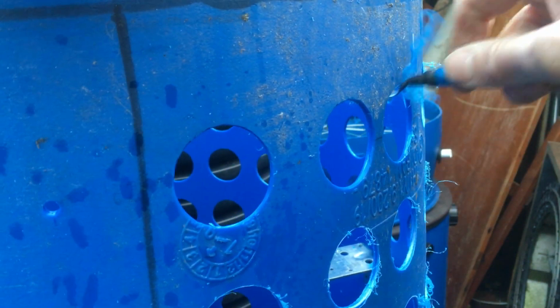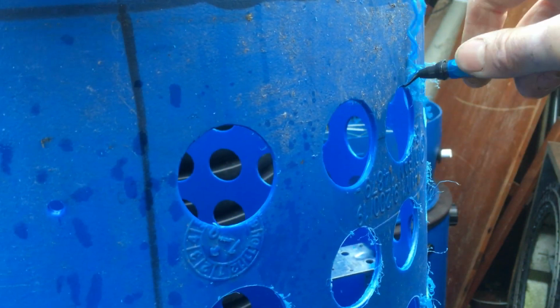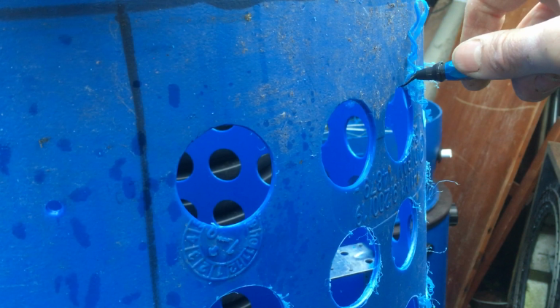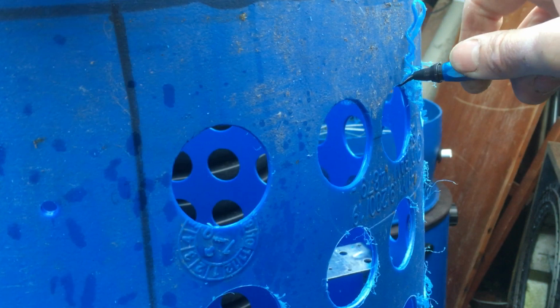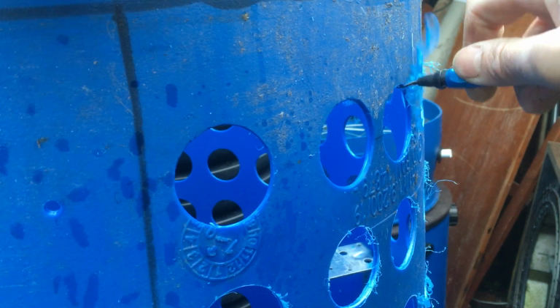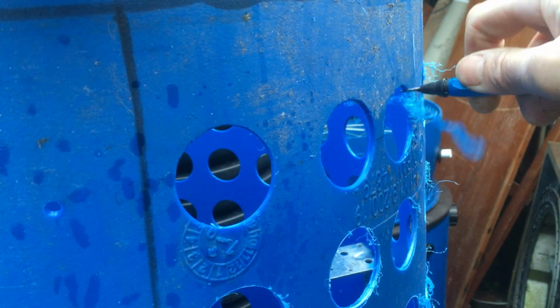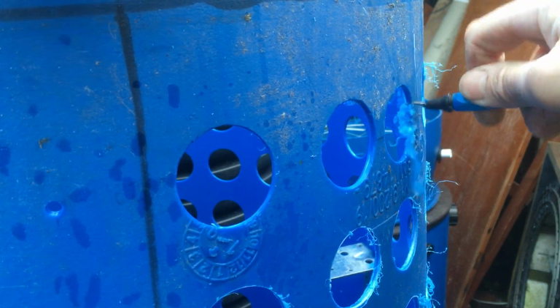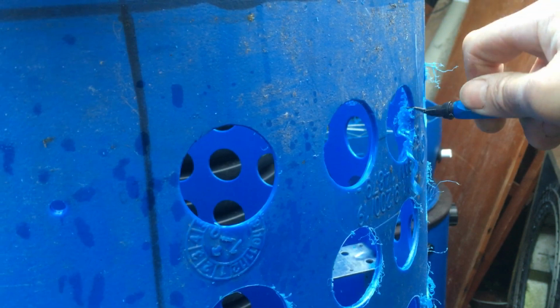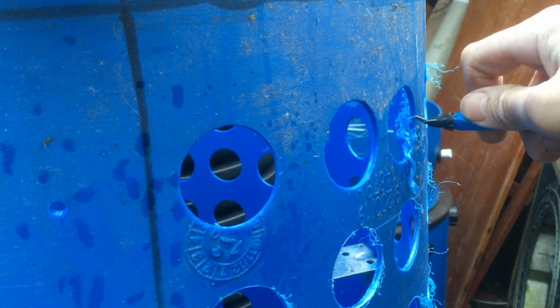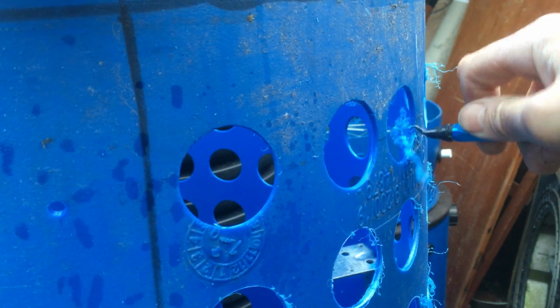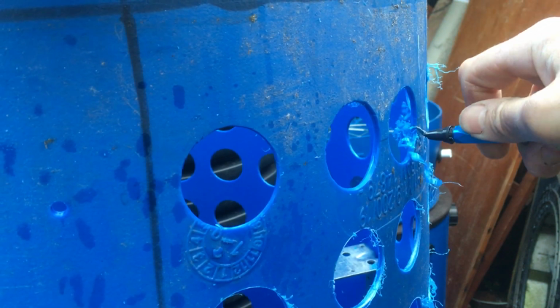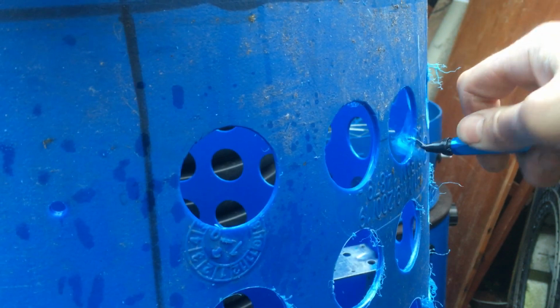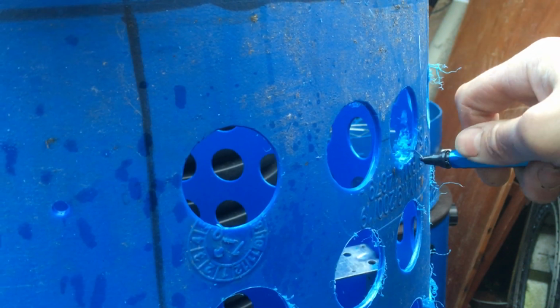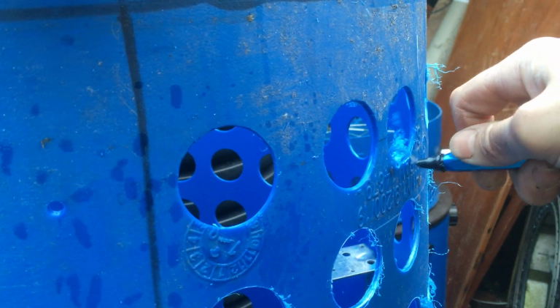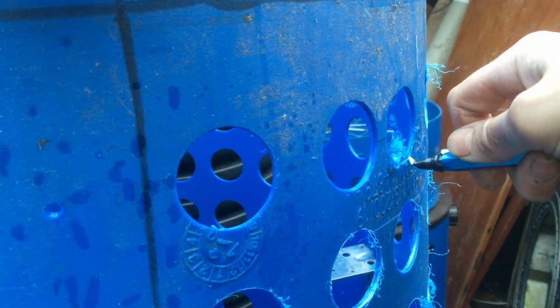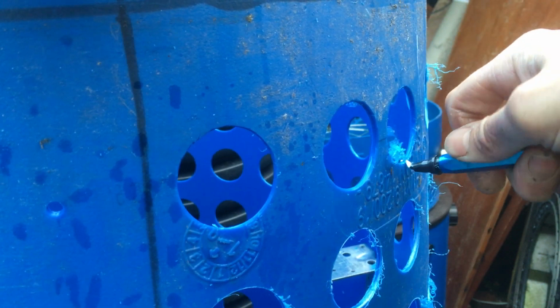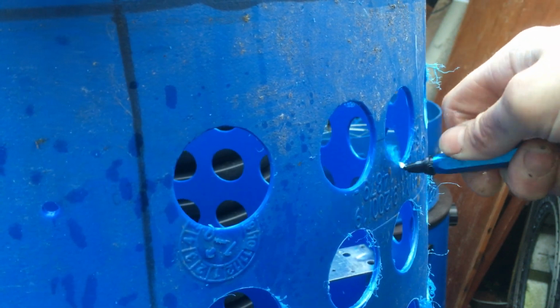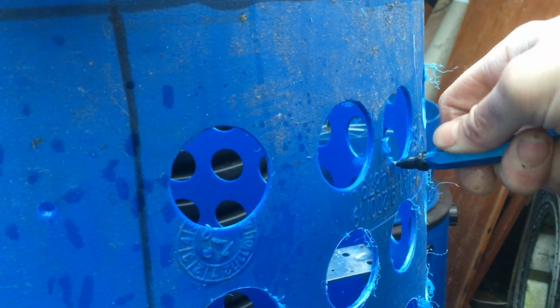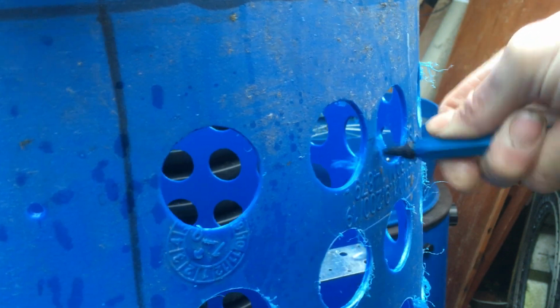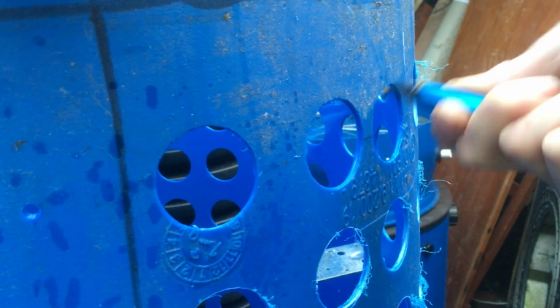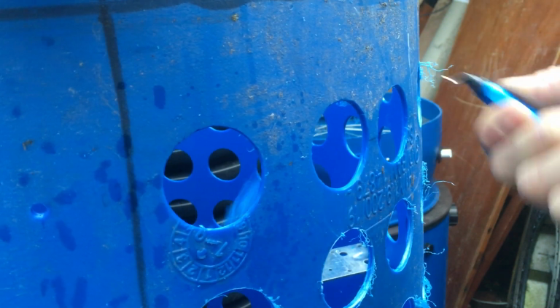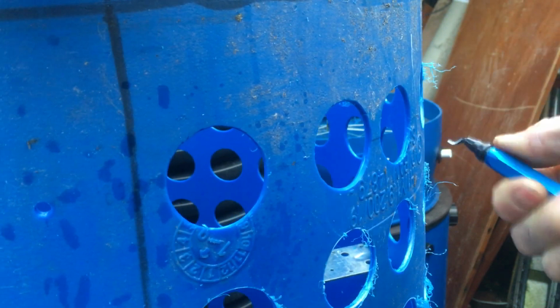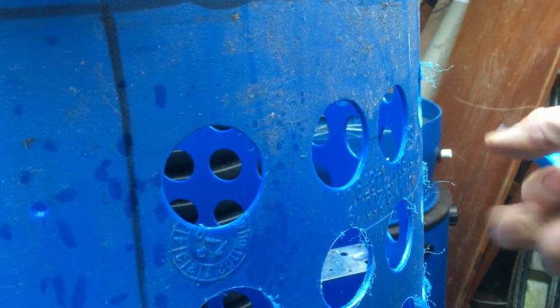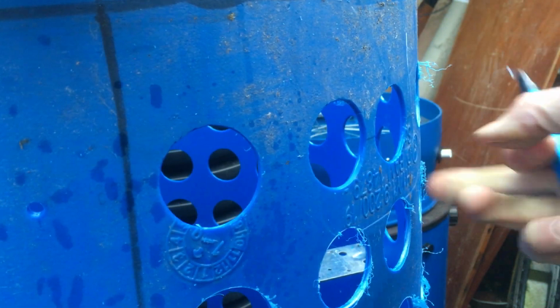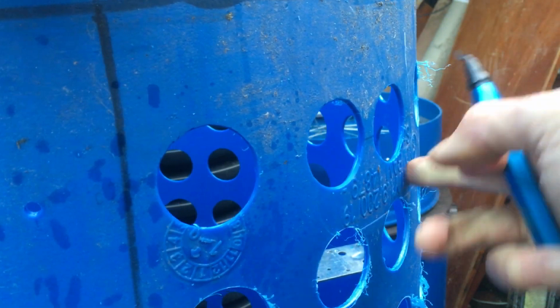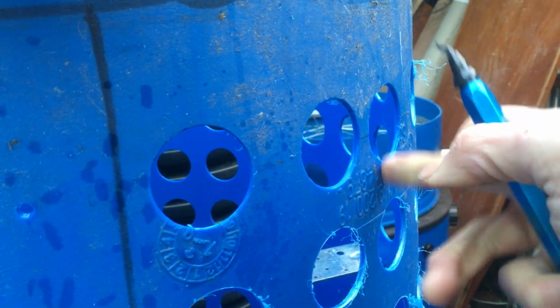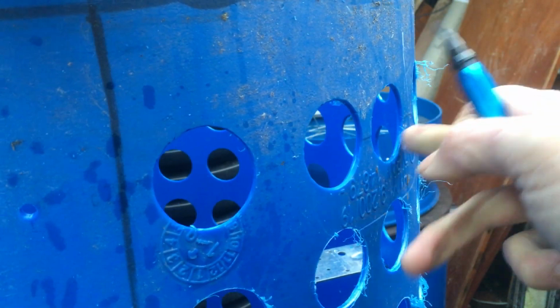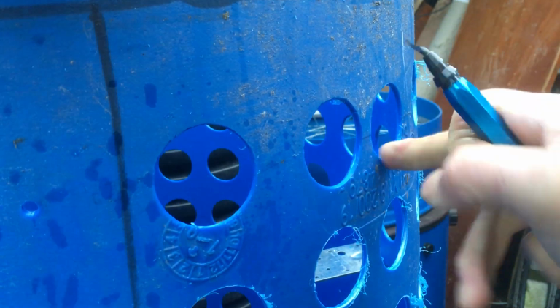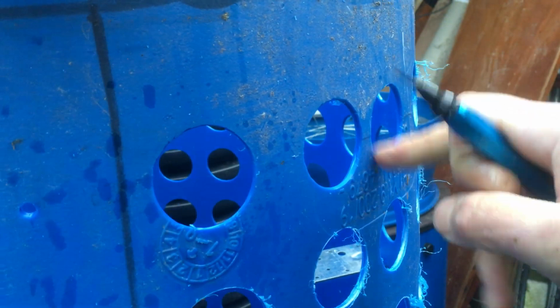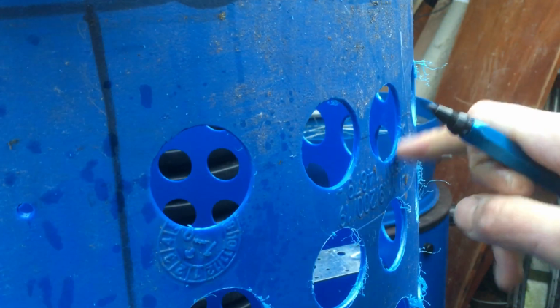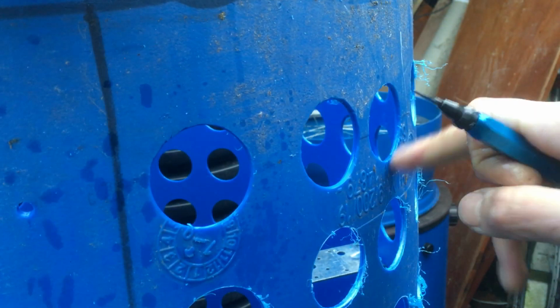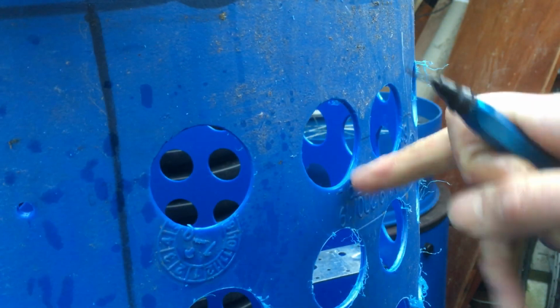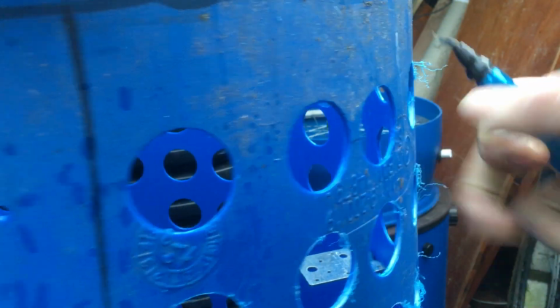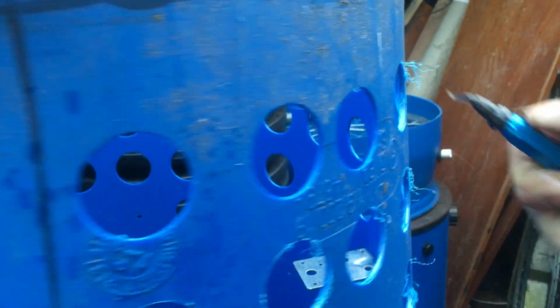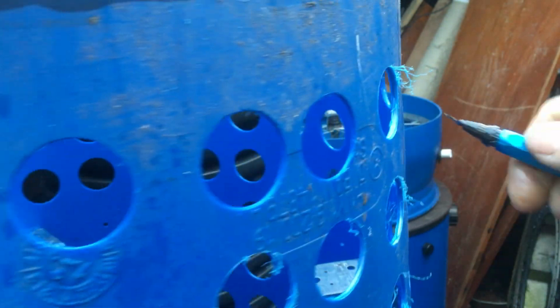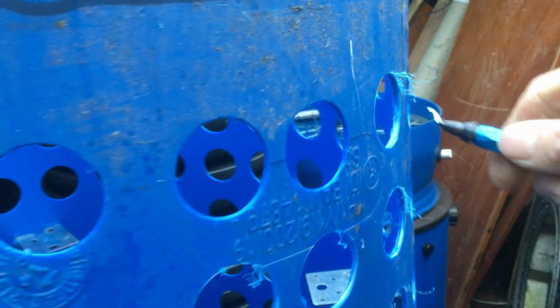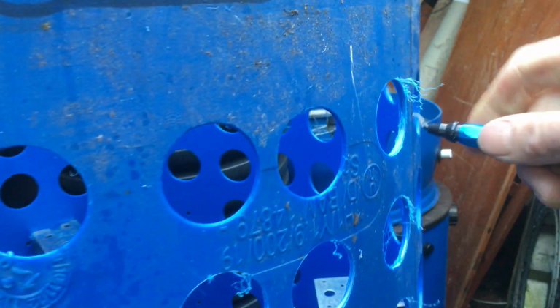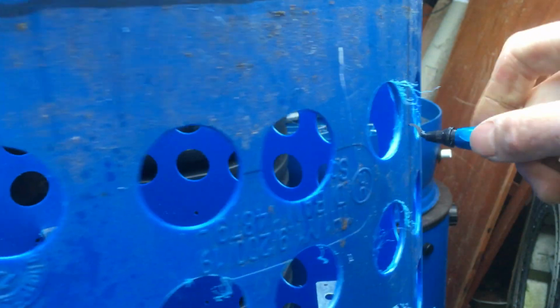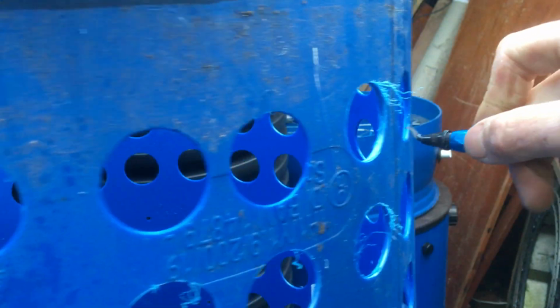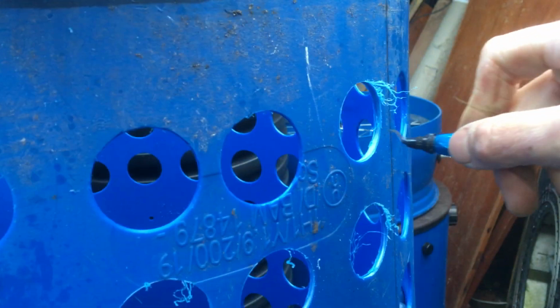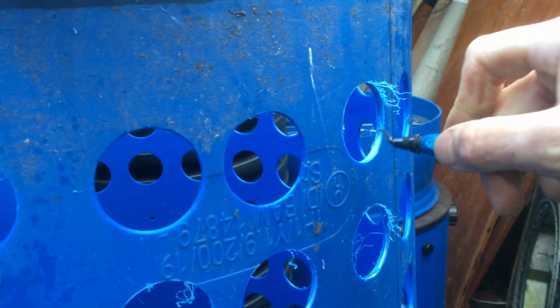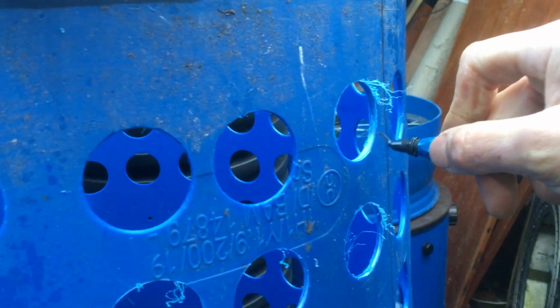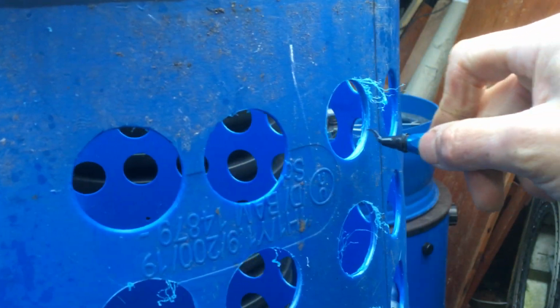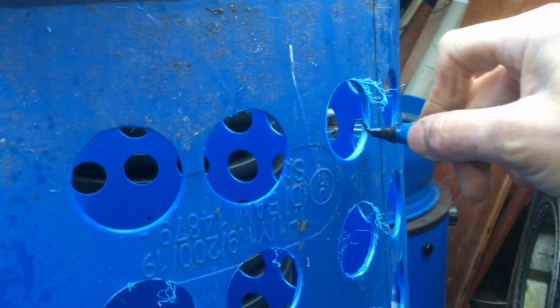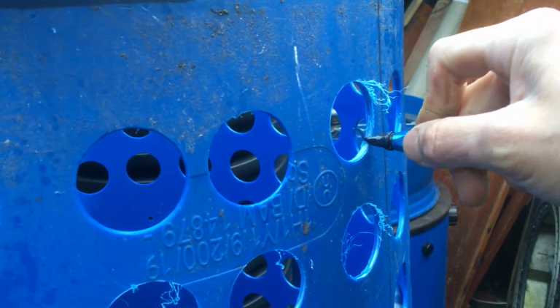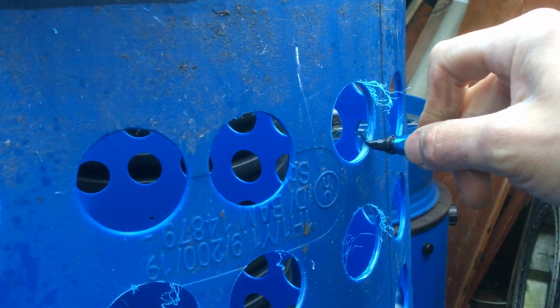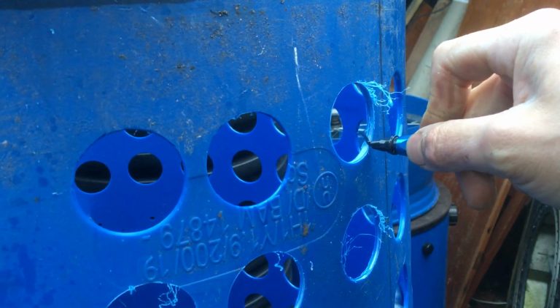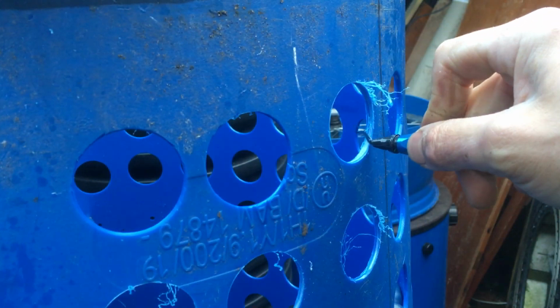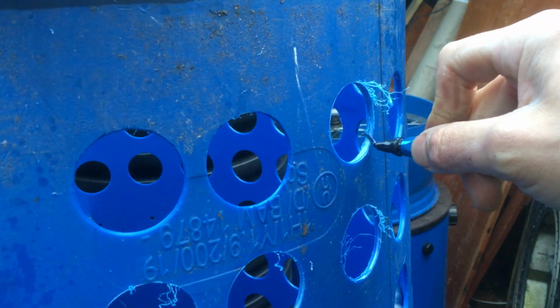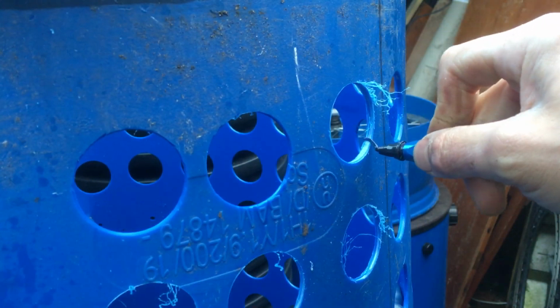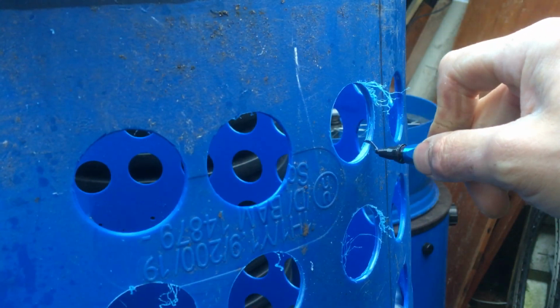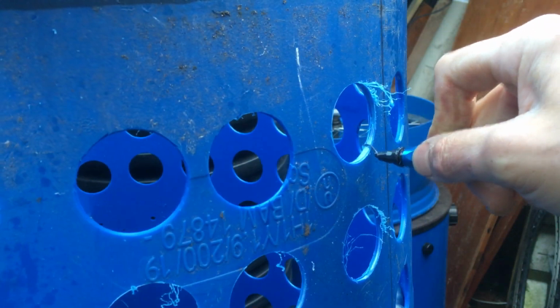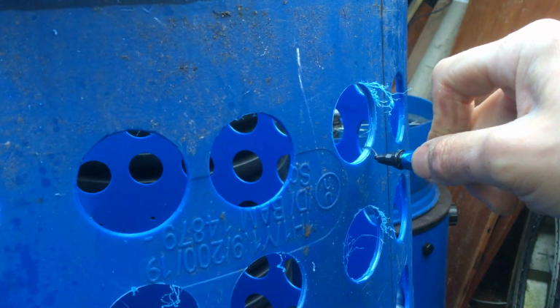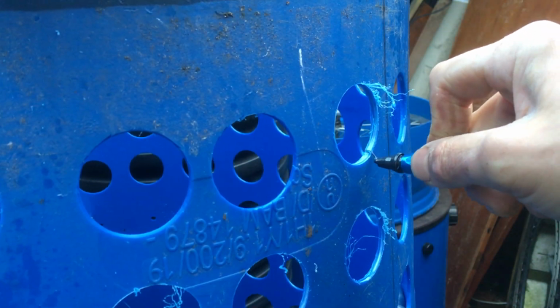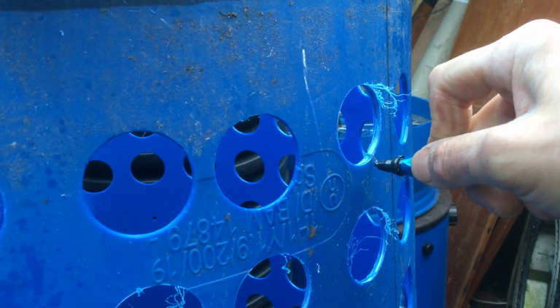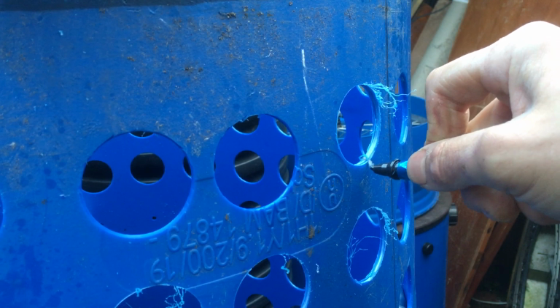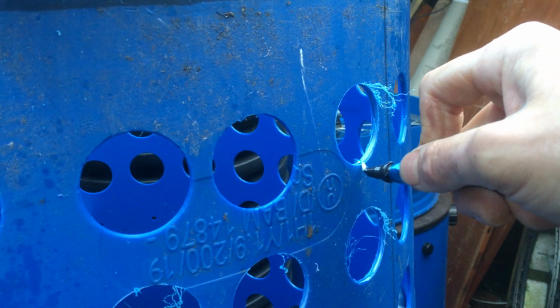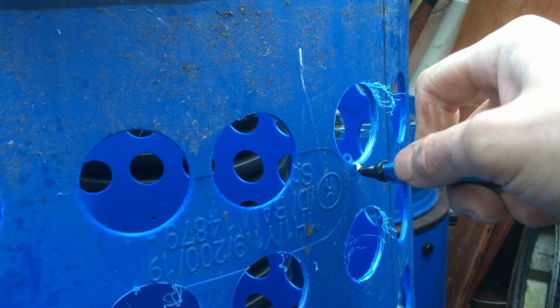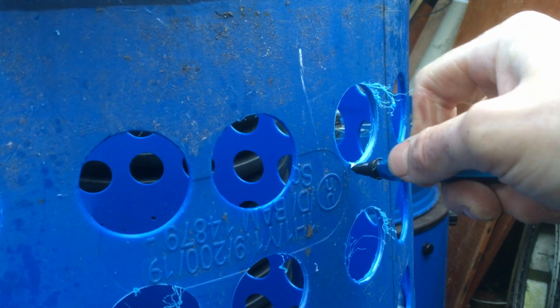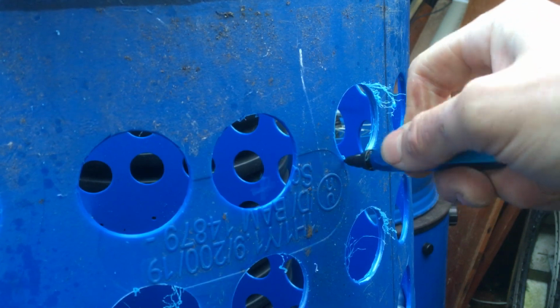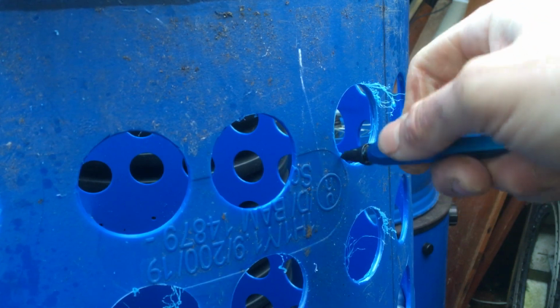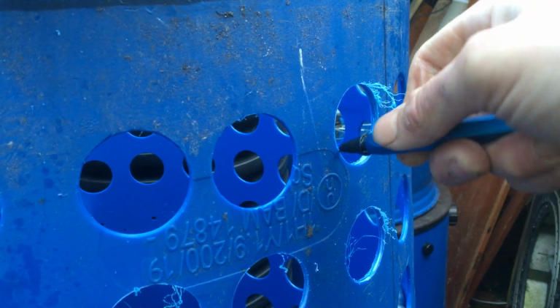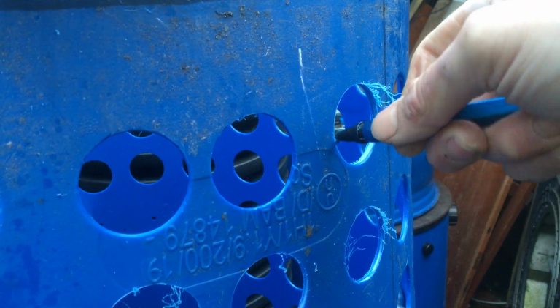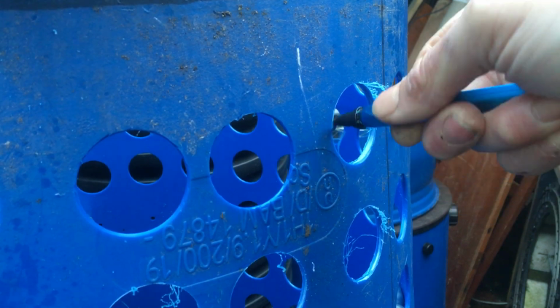This one's slightly more difficult because it's quite thick. You've got a raised lettering in there as well.